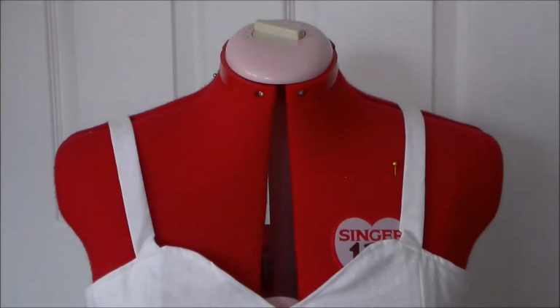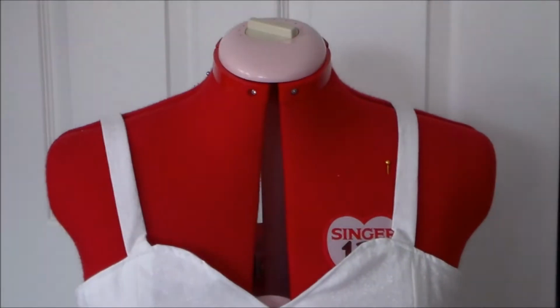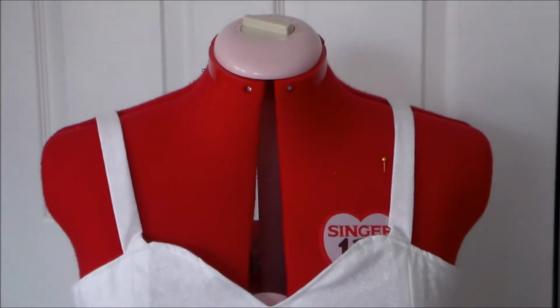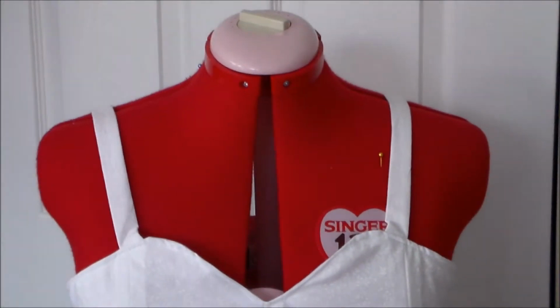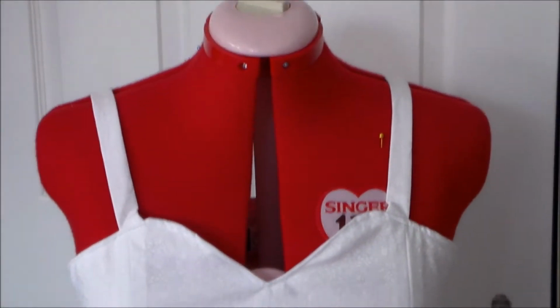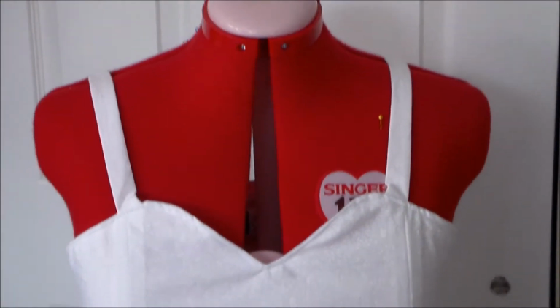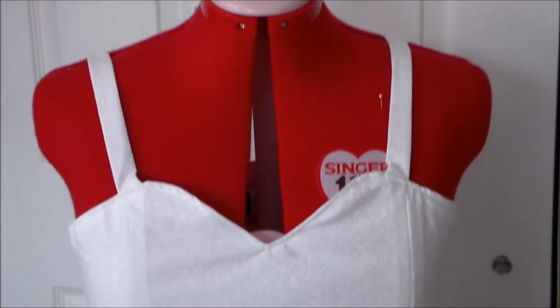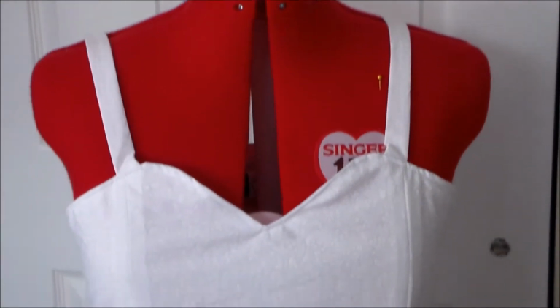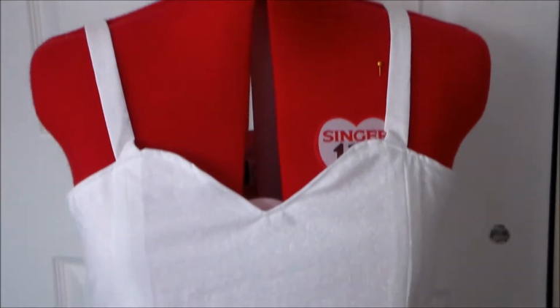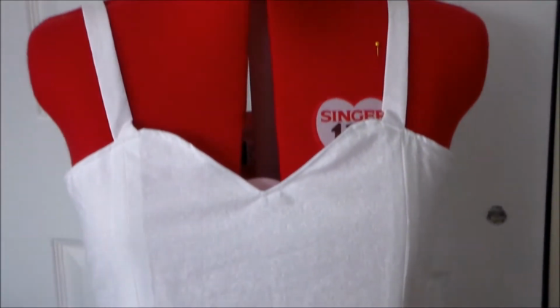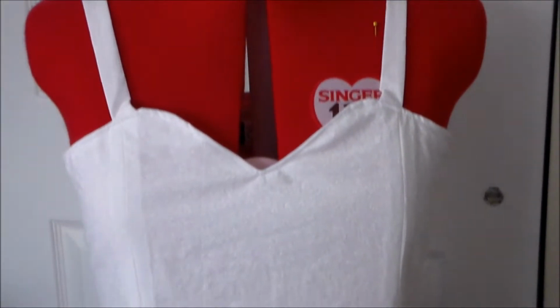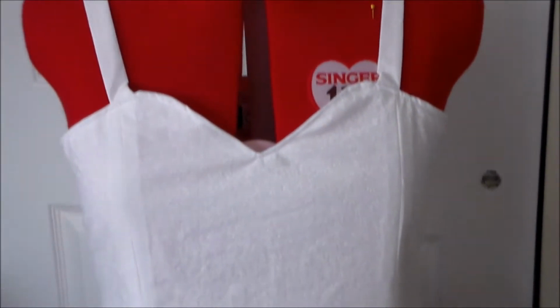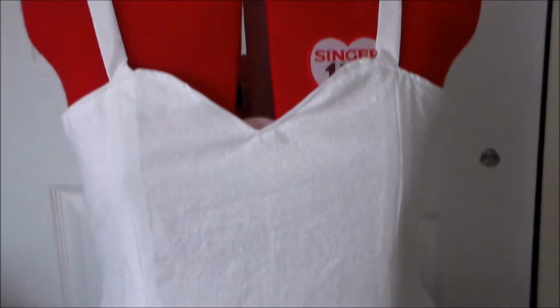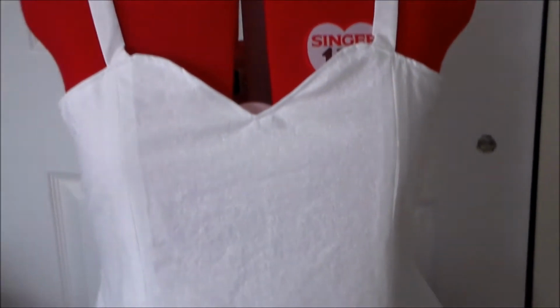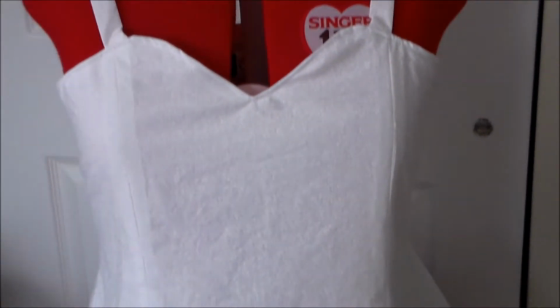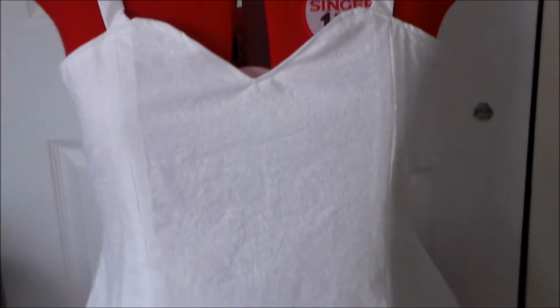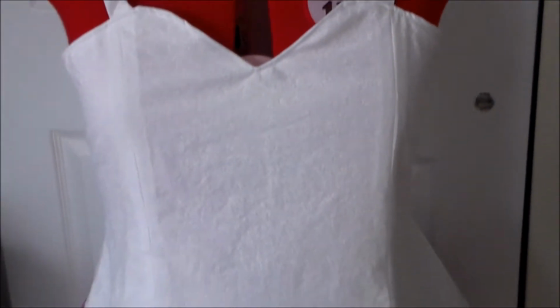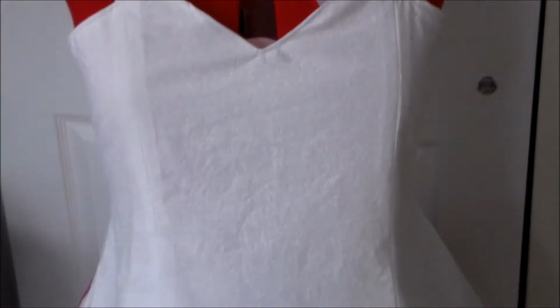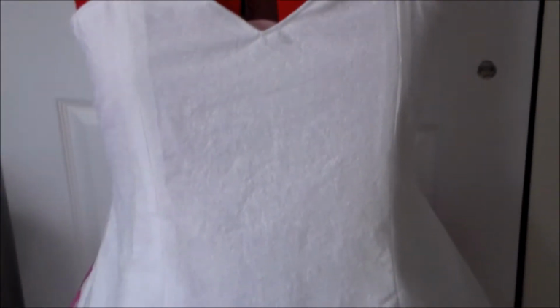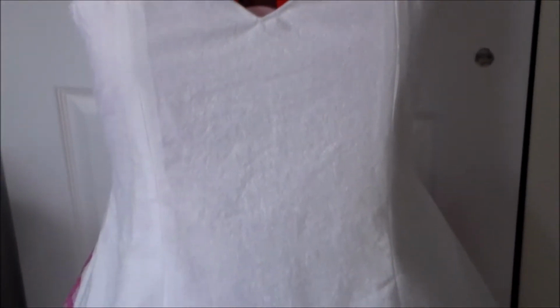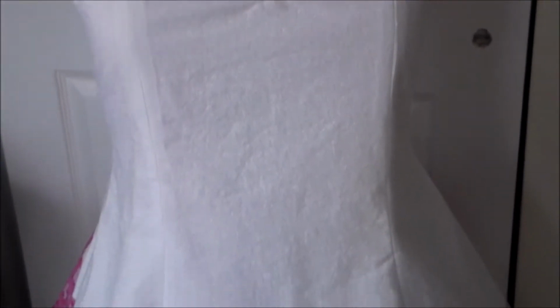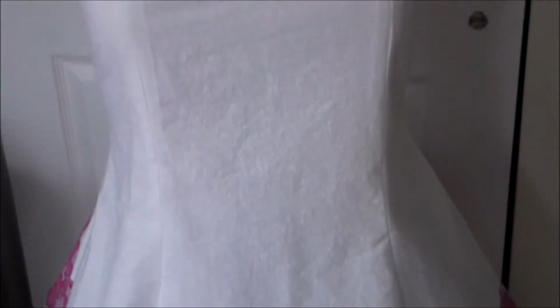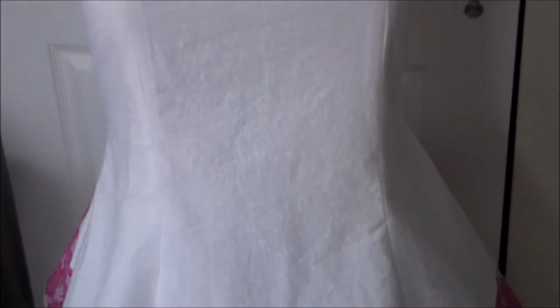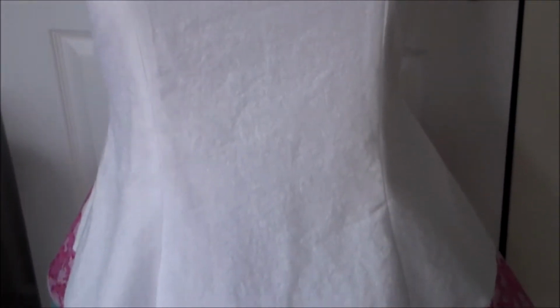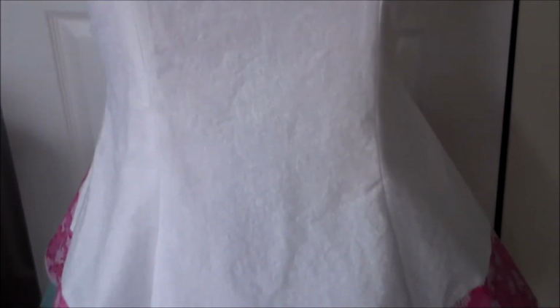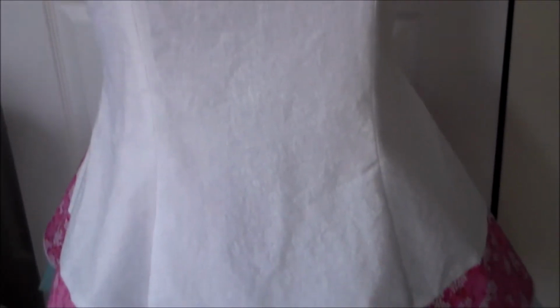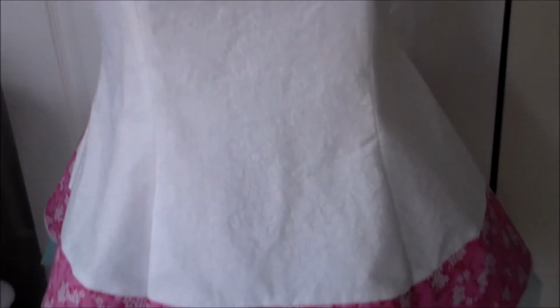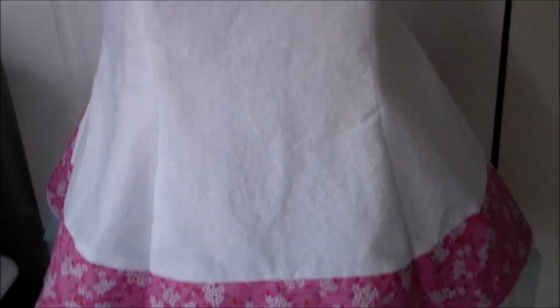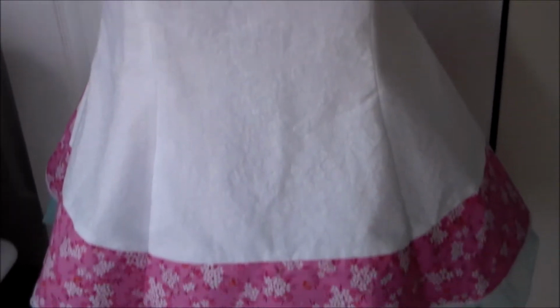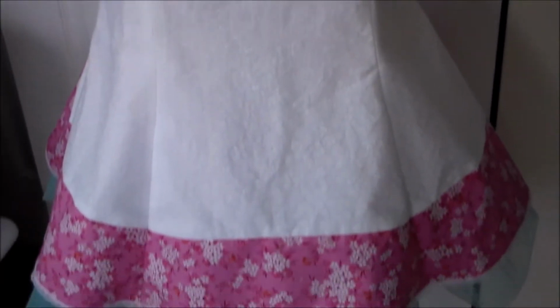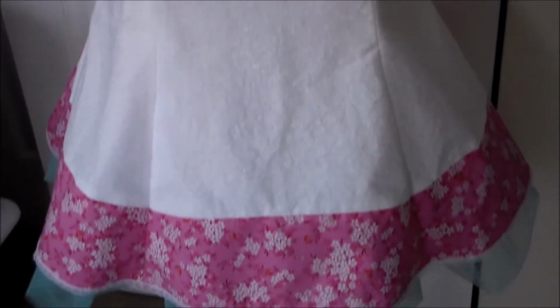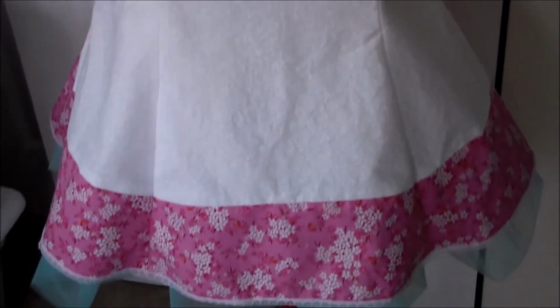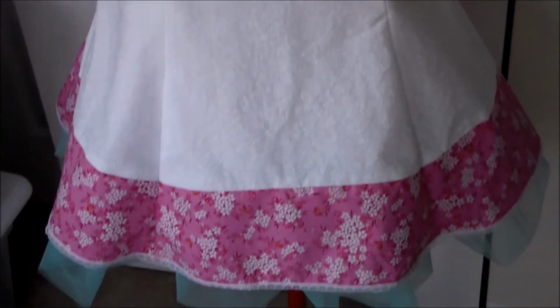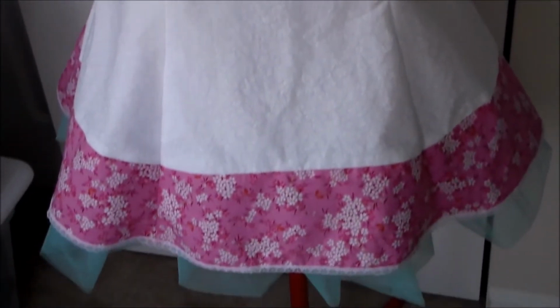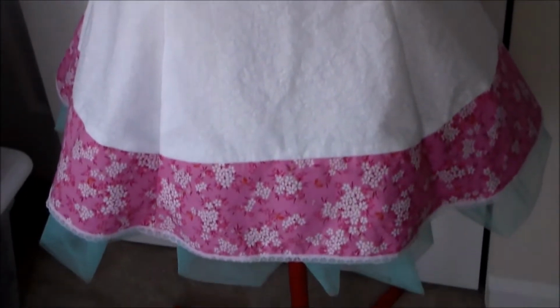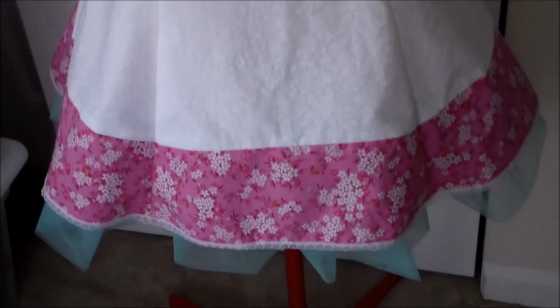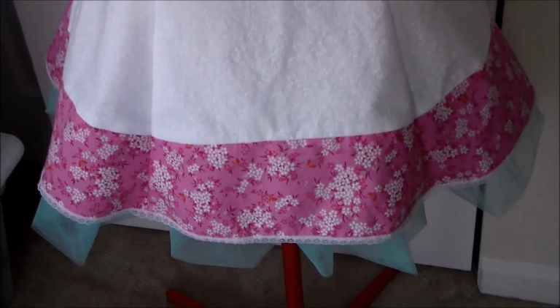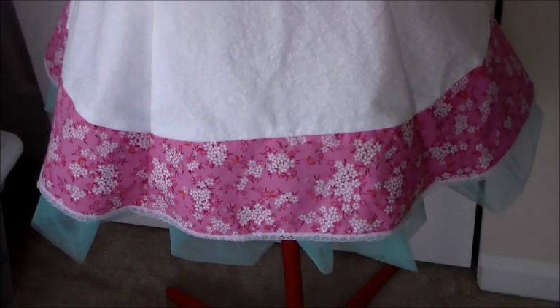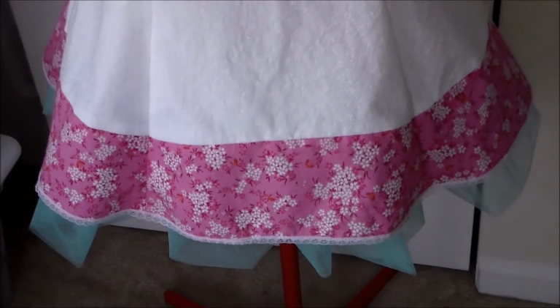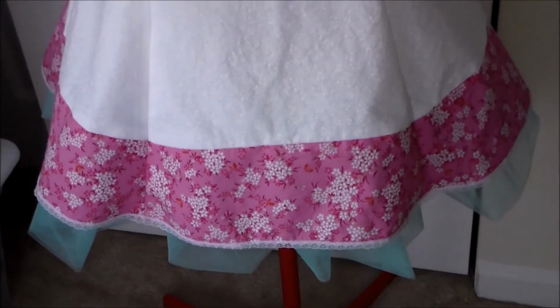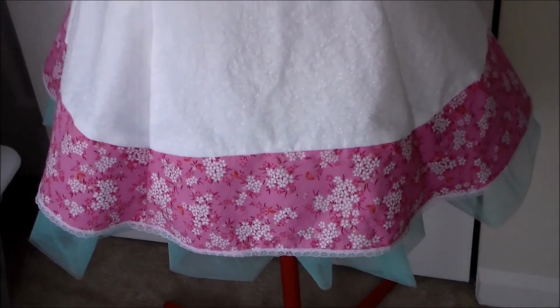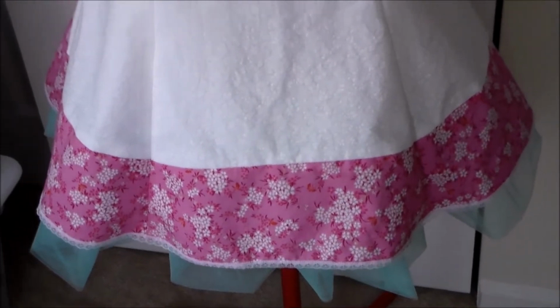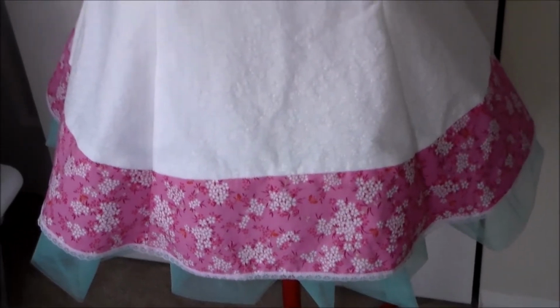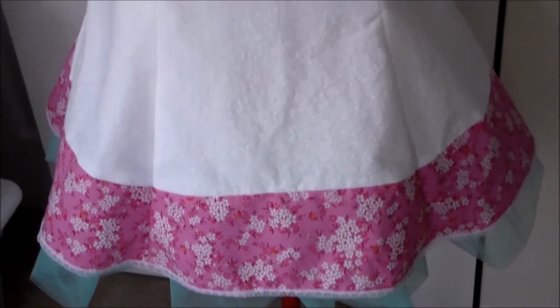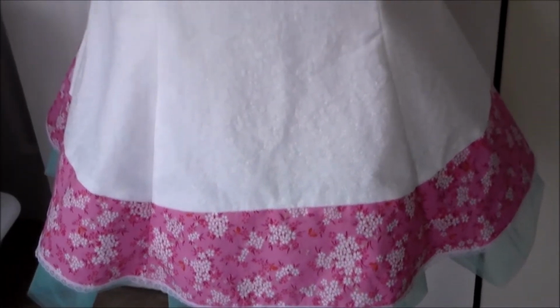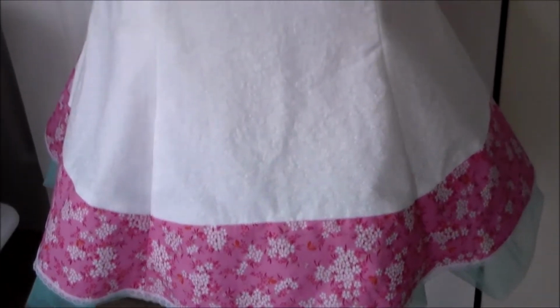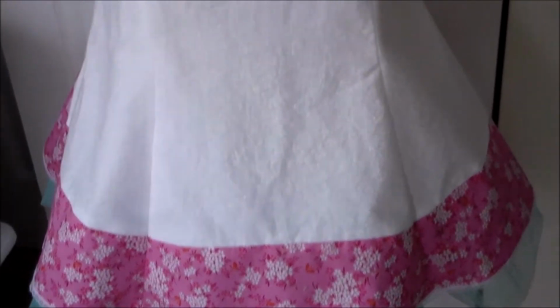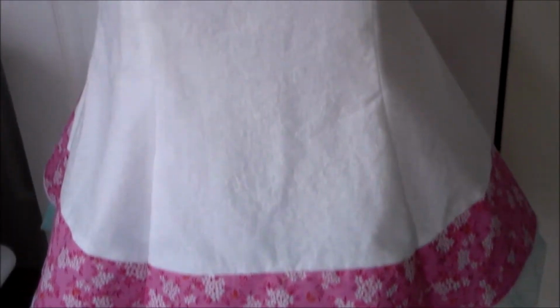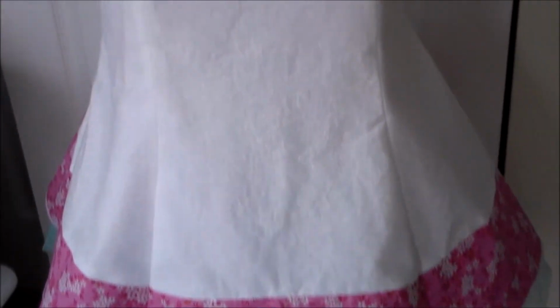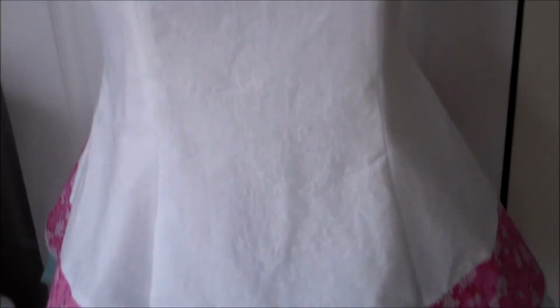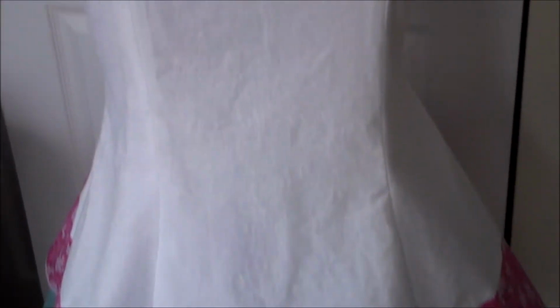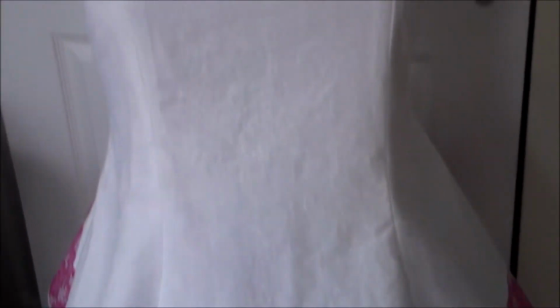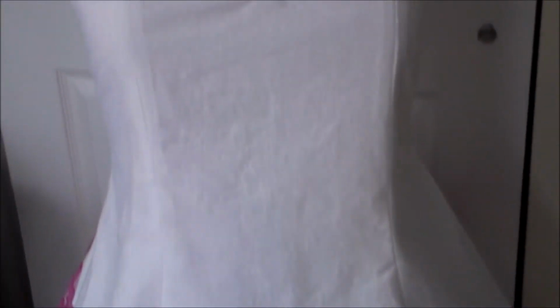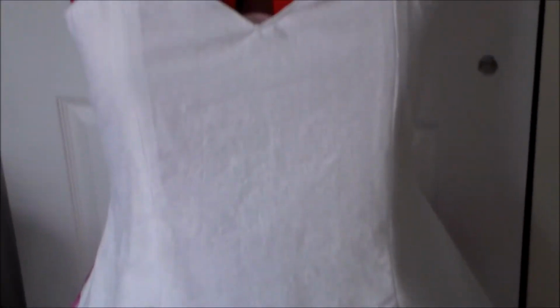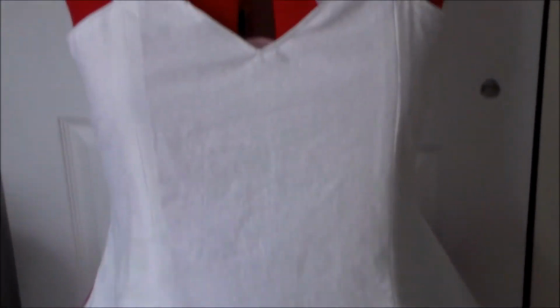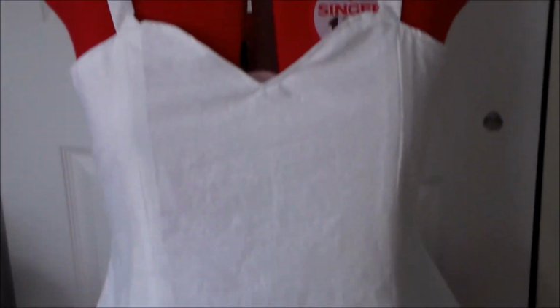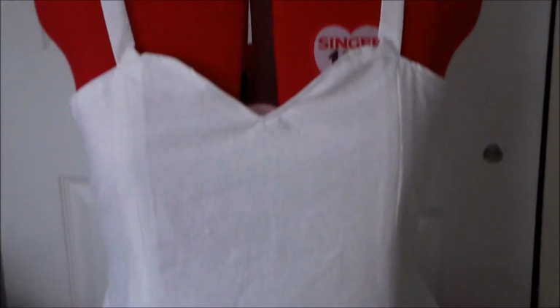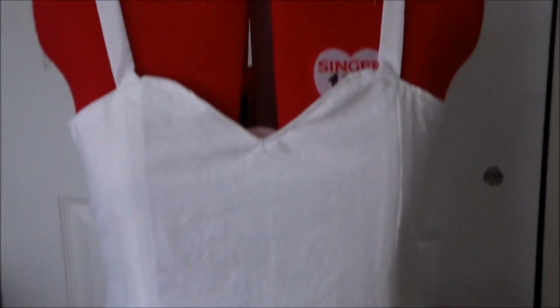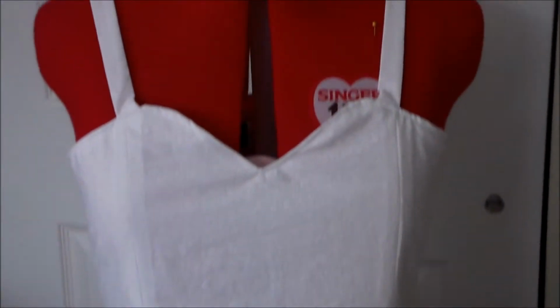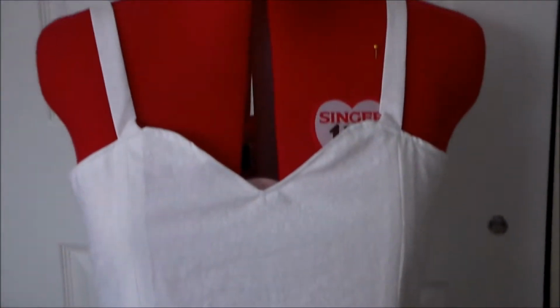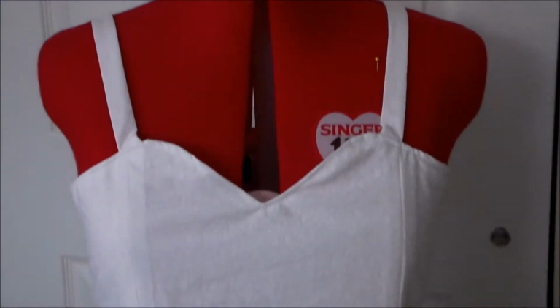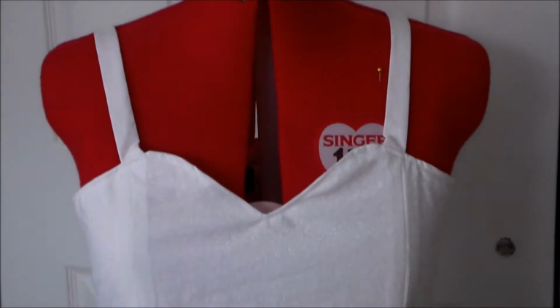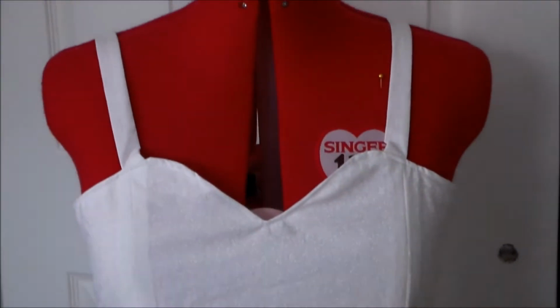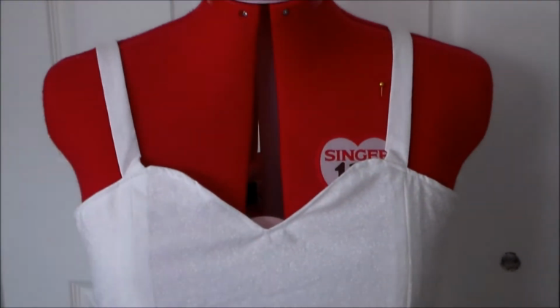Hello, it's Susan here for Komori no Hime cosplay and today we're going to be making the dress for the Sylveon Gijinka cosplay.